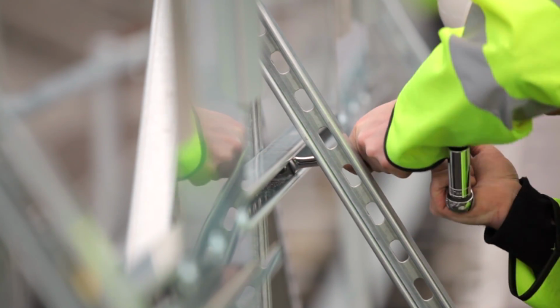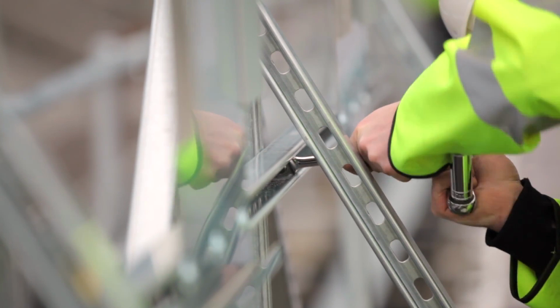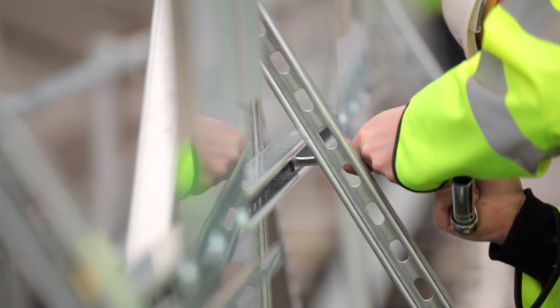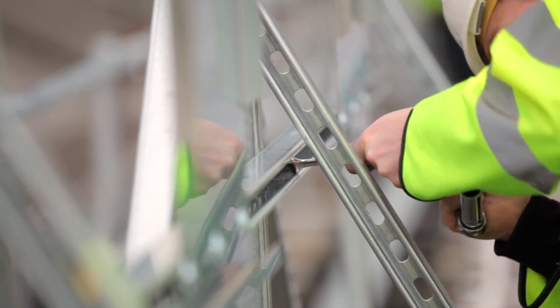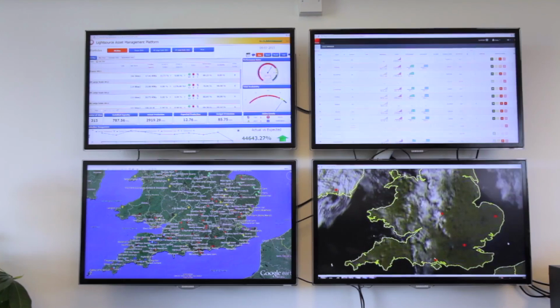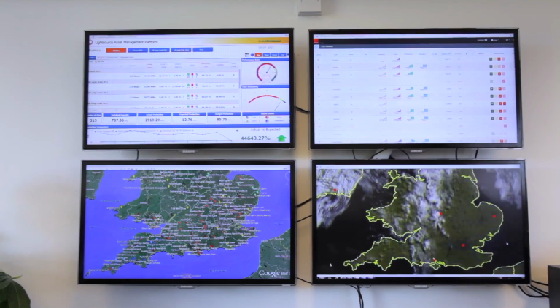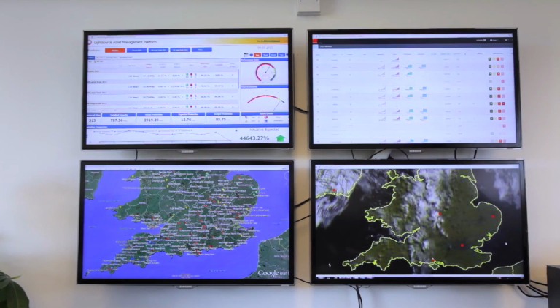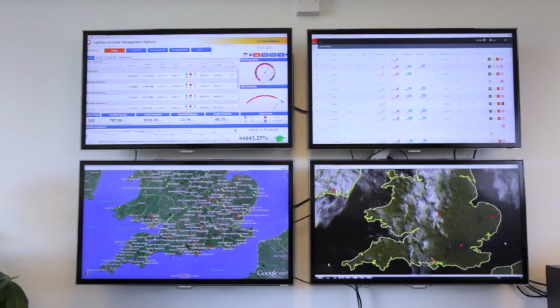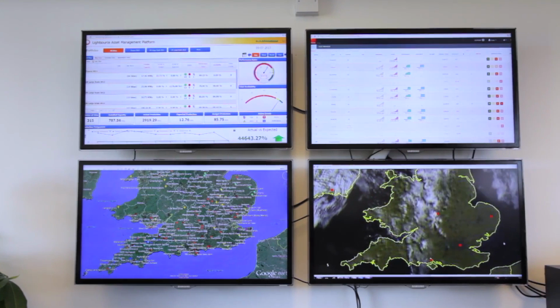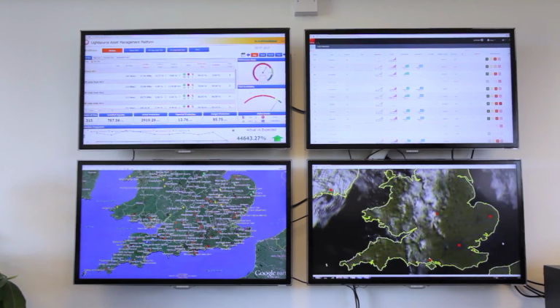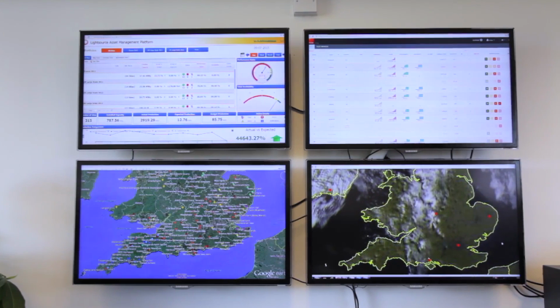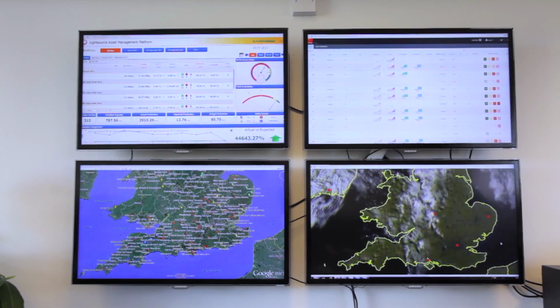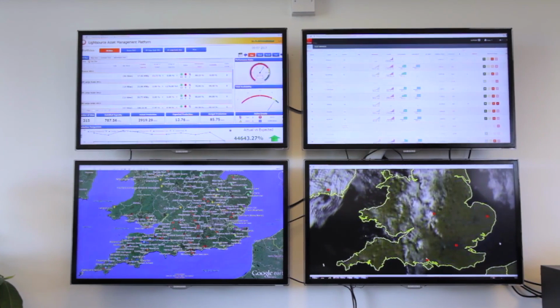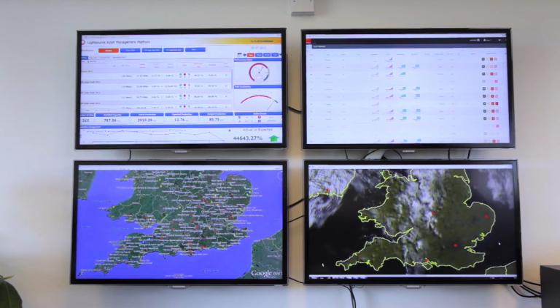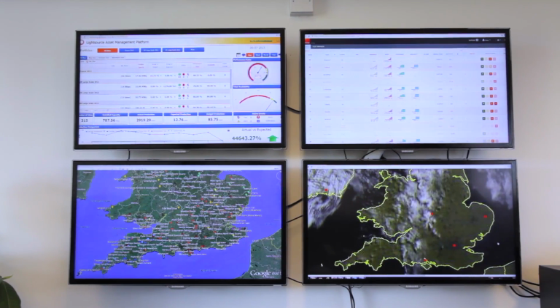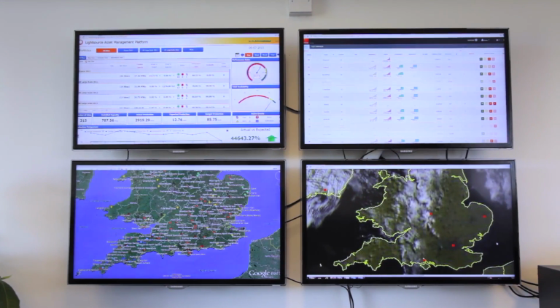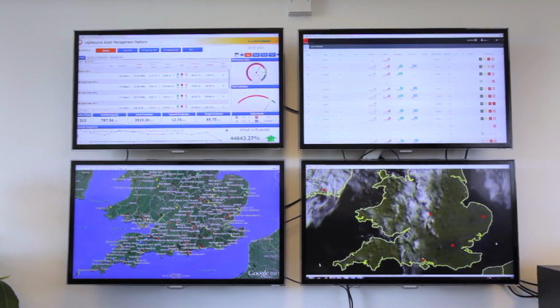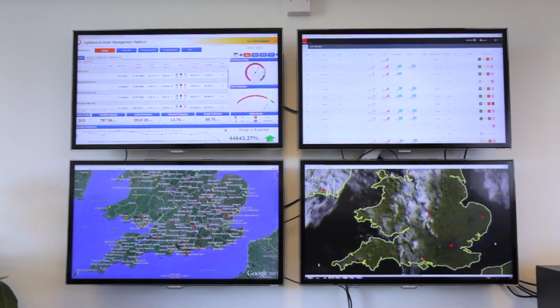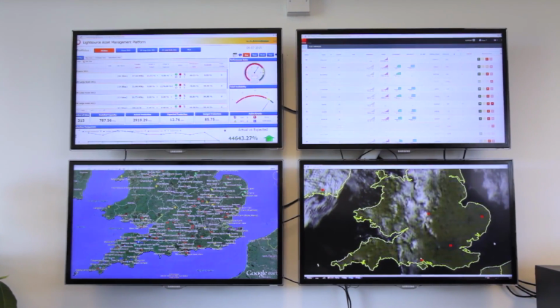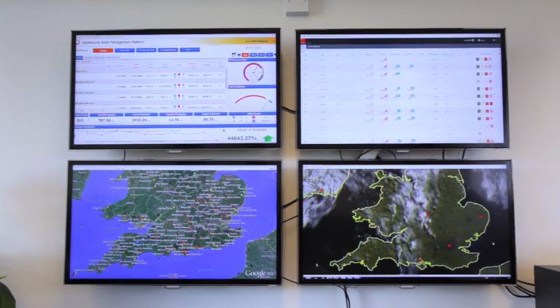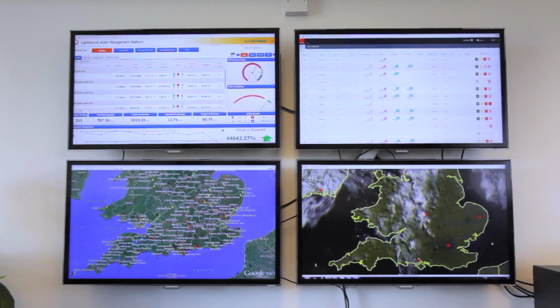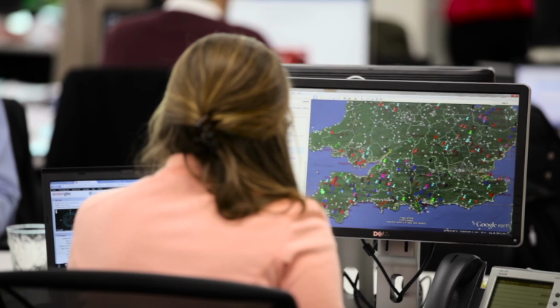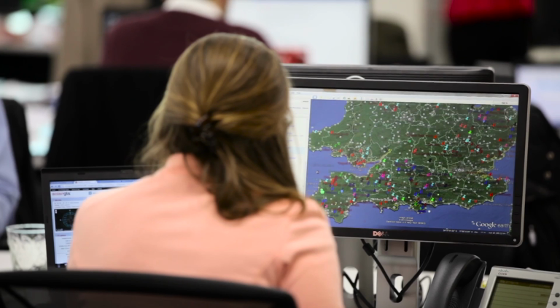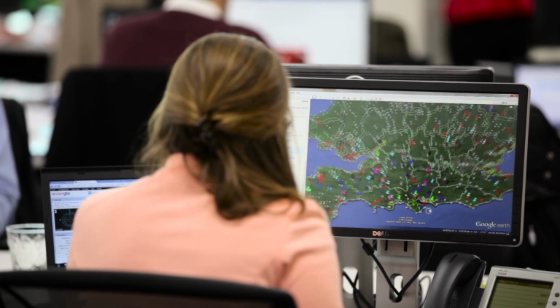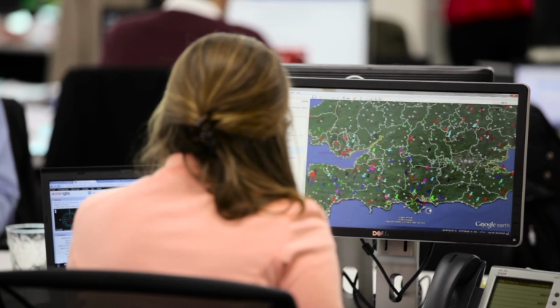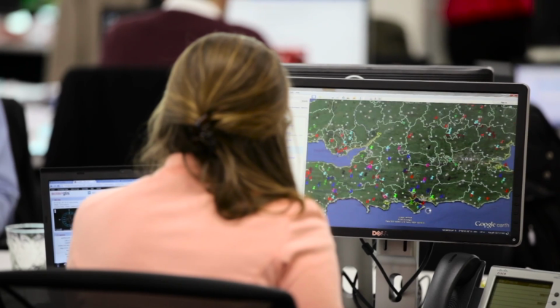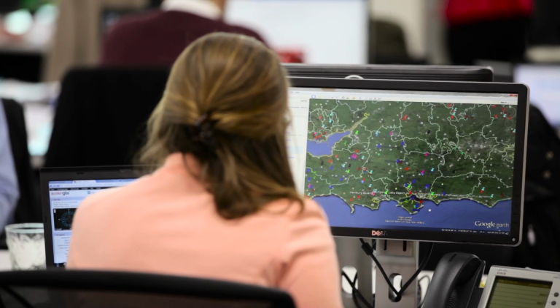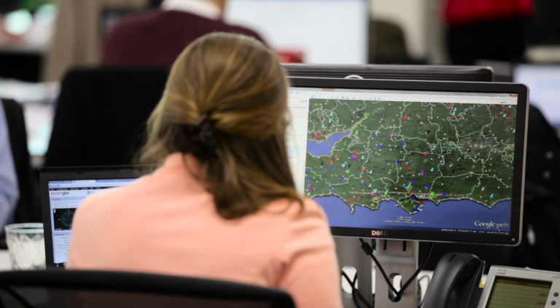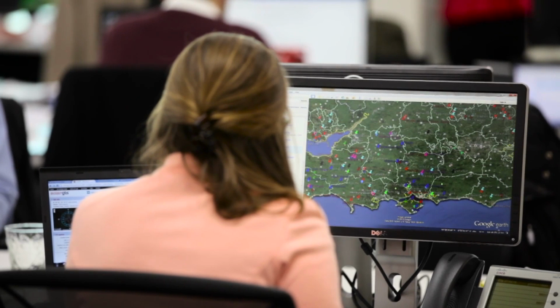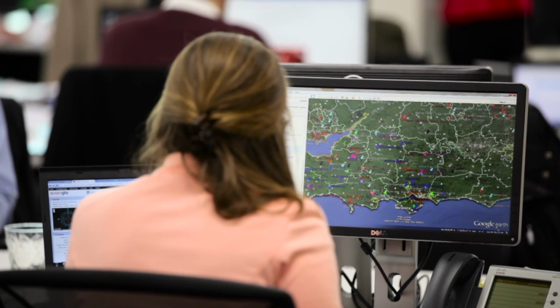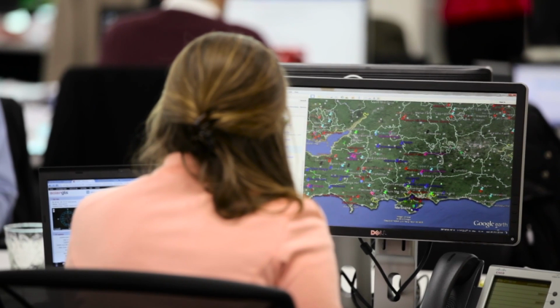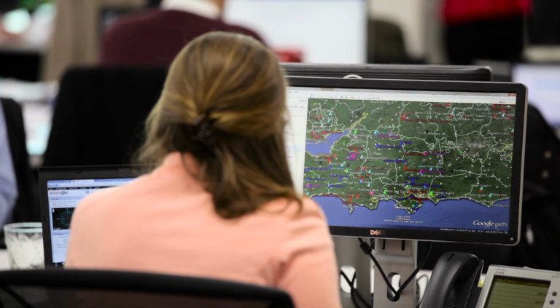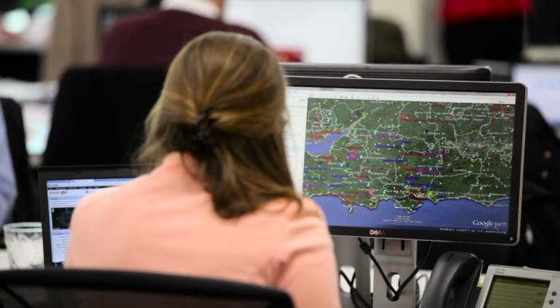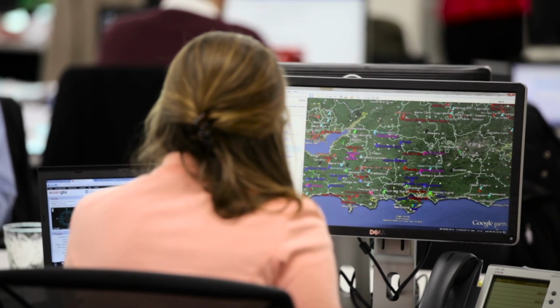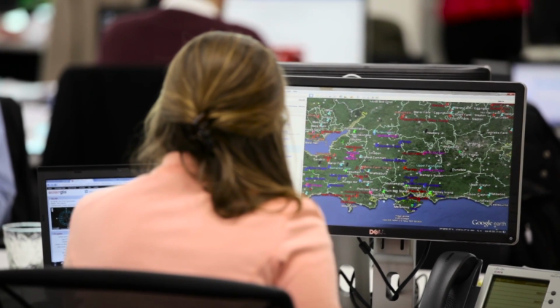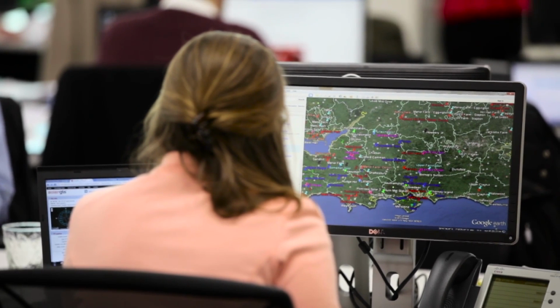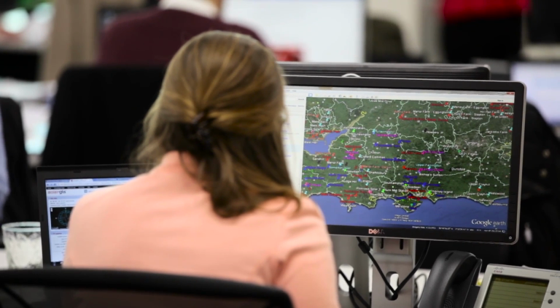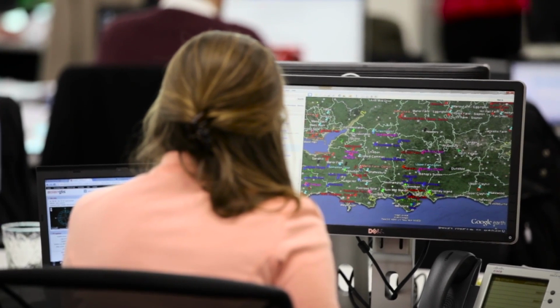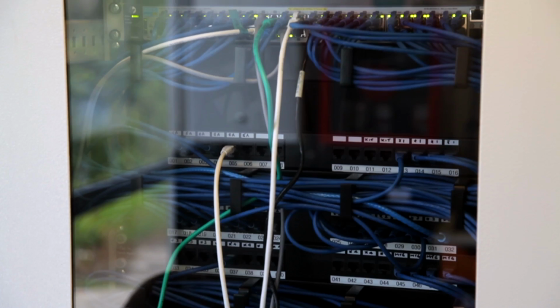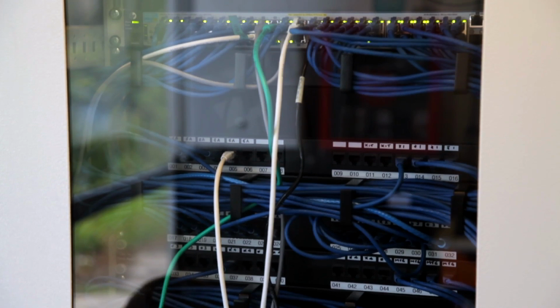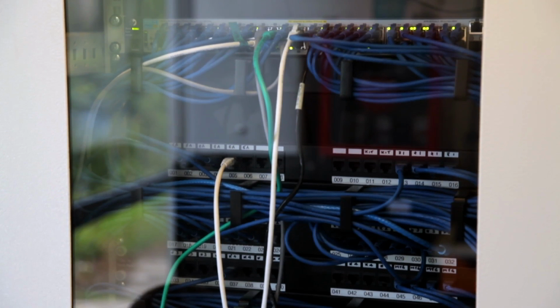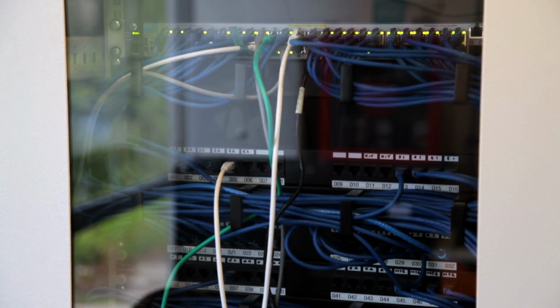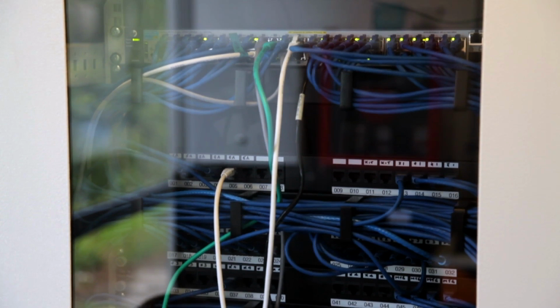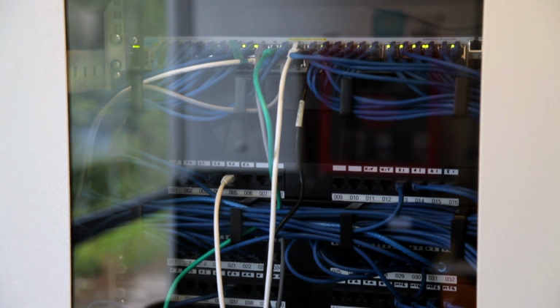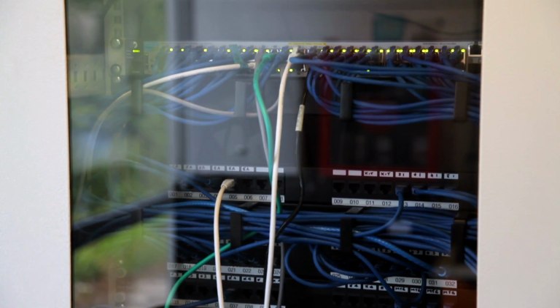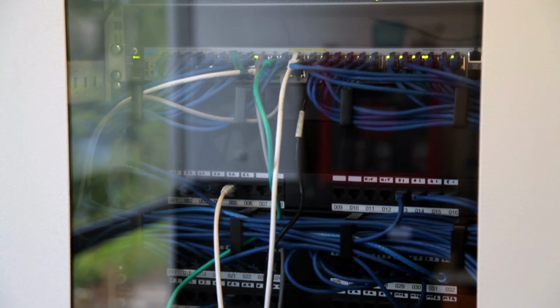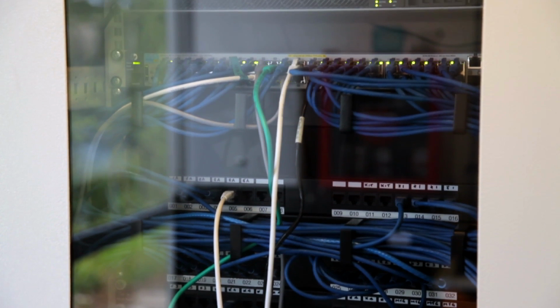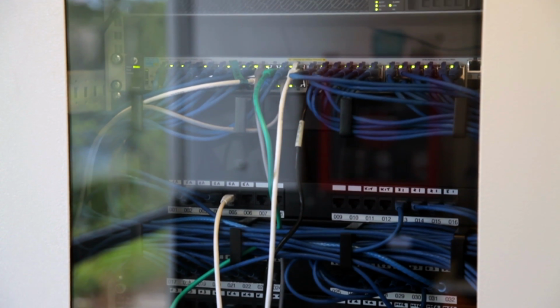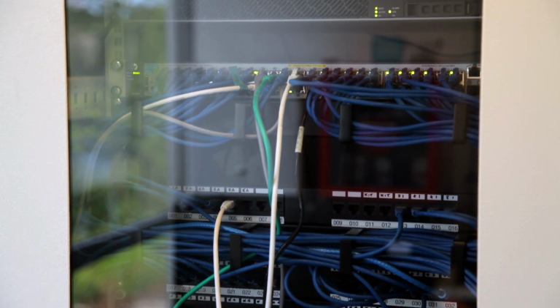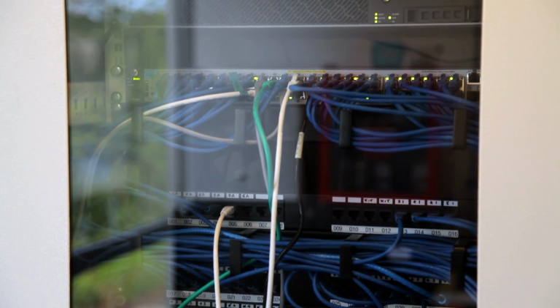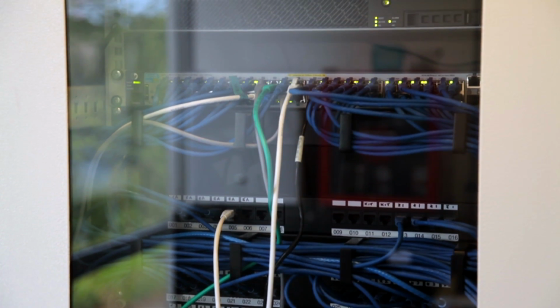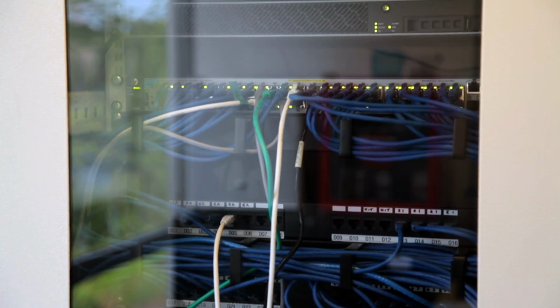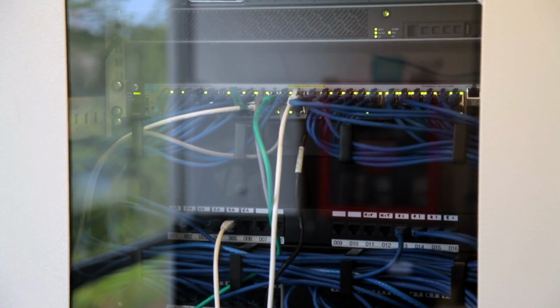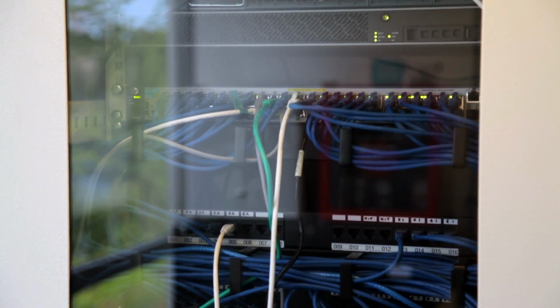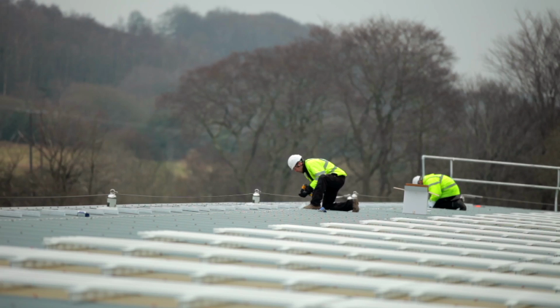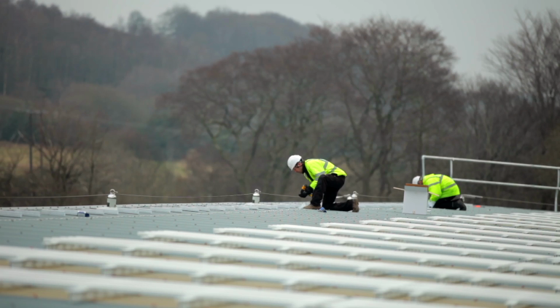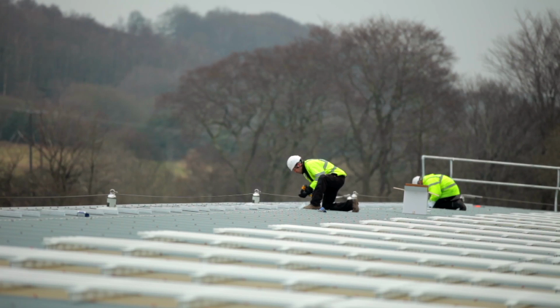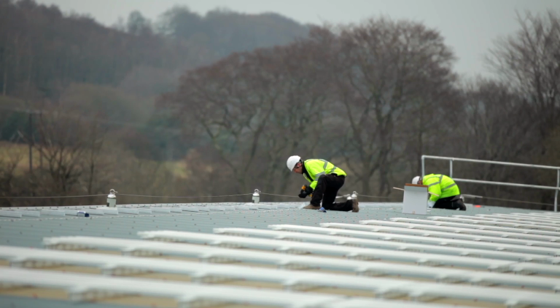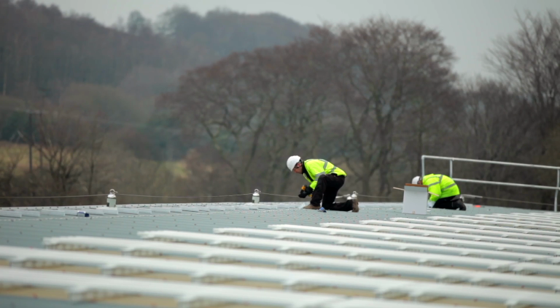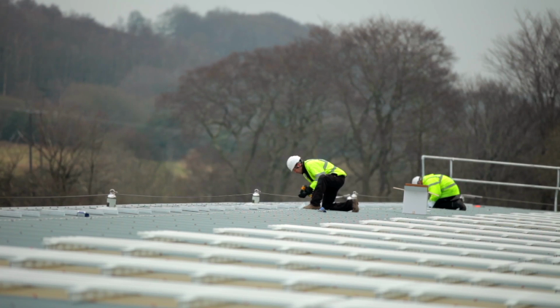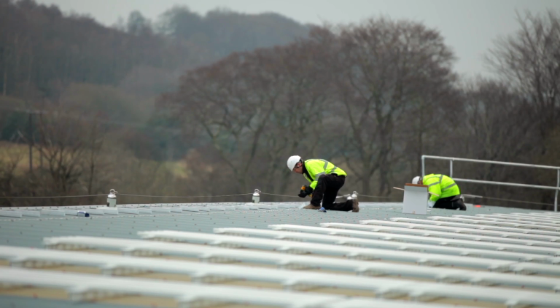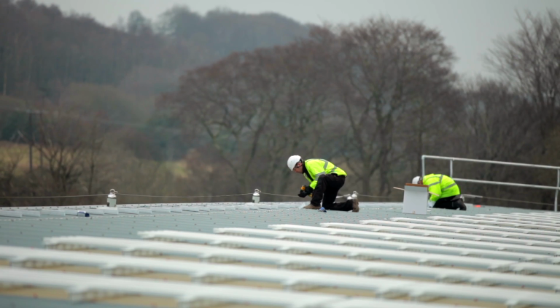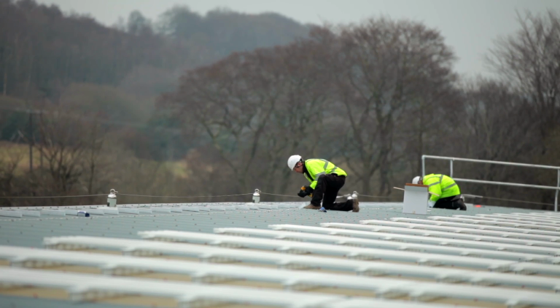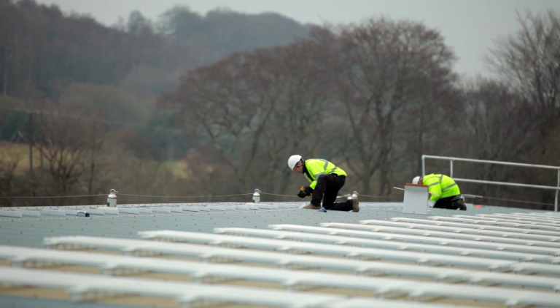Critically, we have capability across the country. Wherever solar plants have been built, we will have a team within an hour.